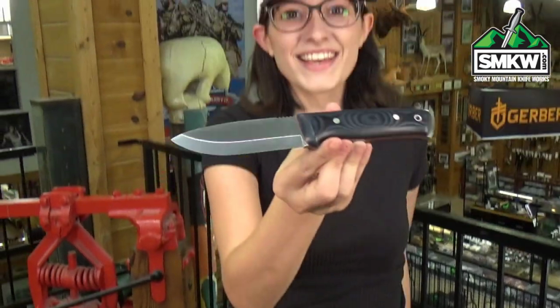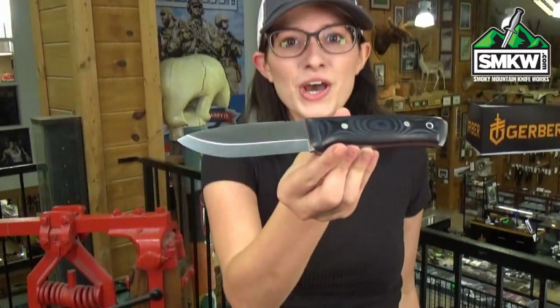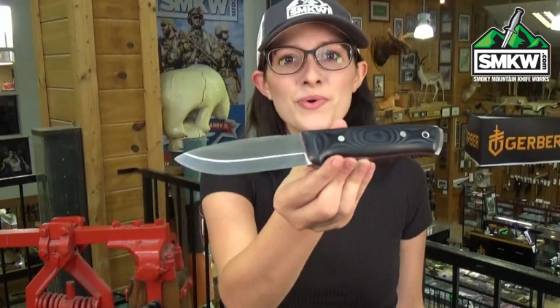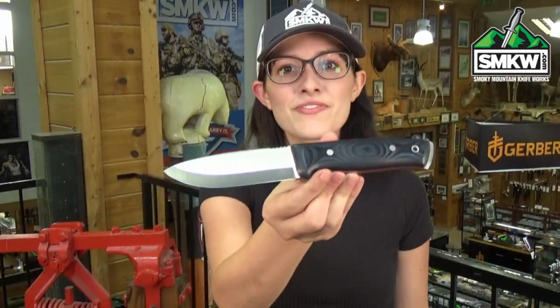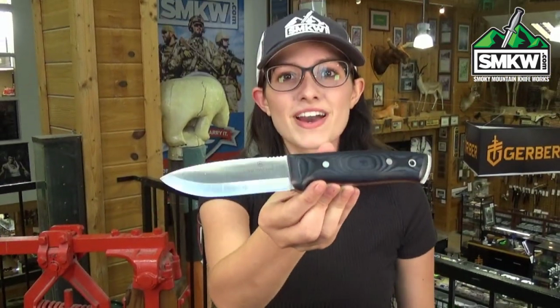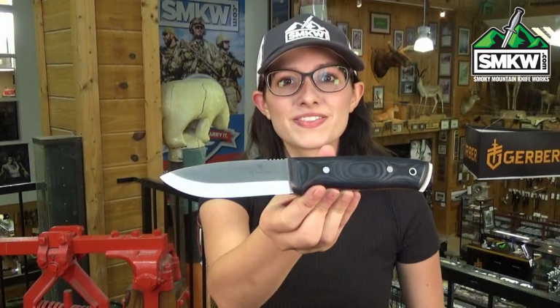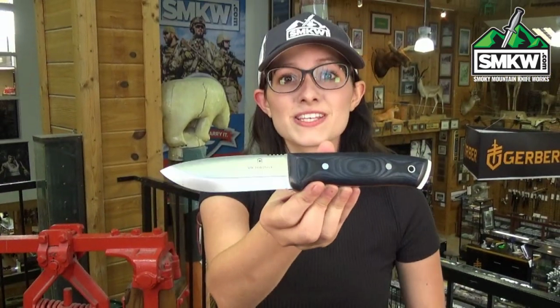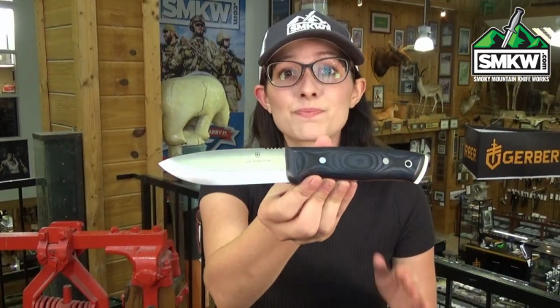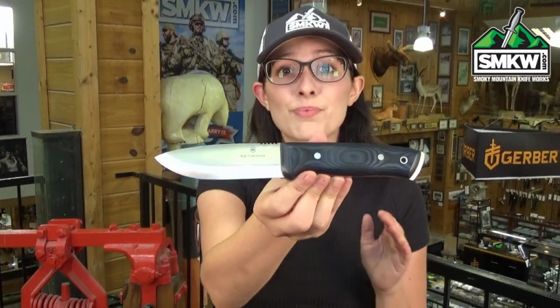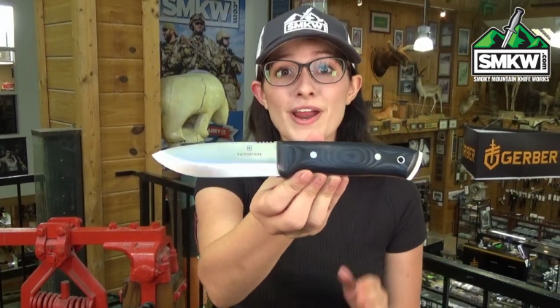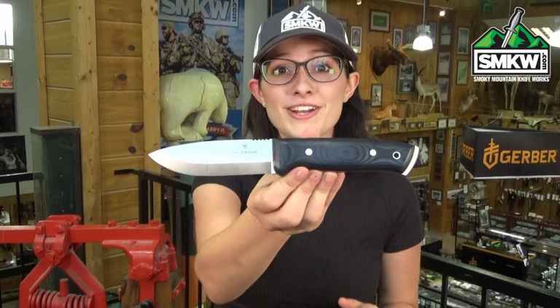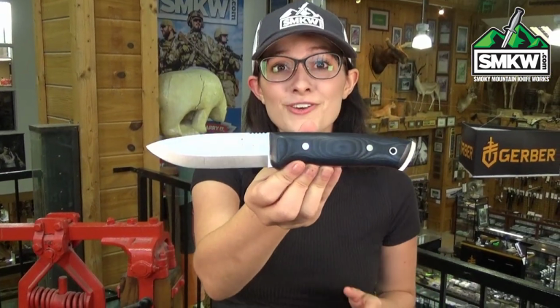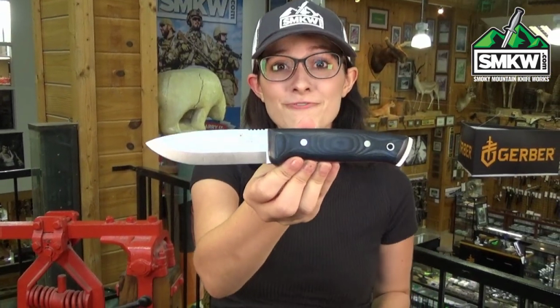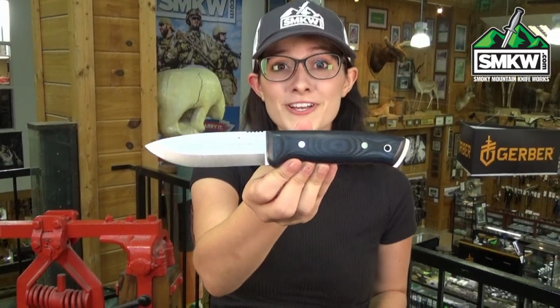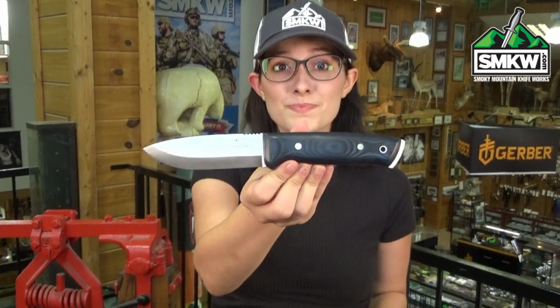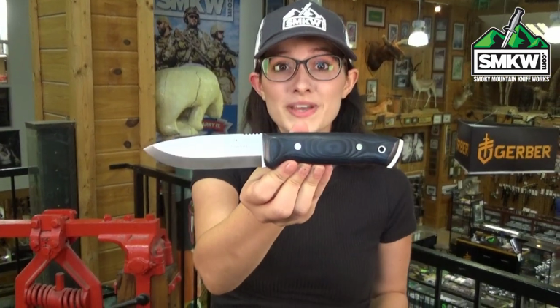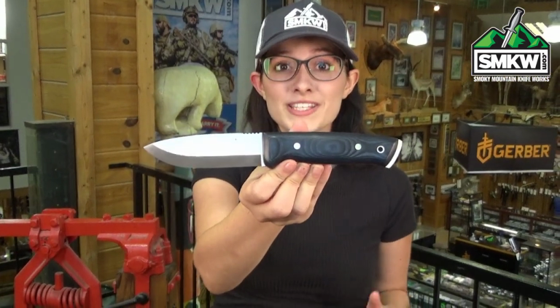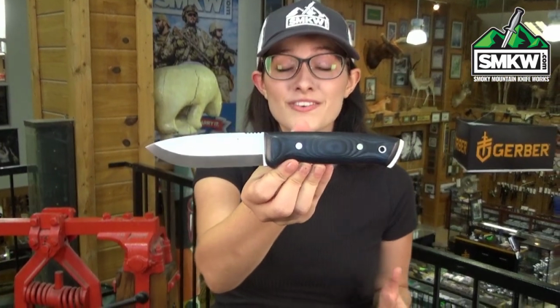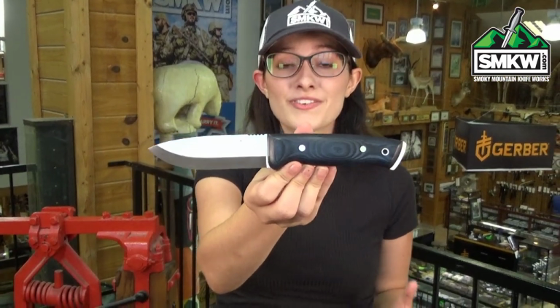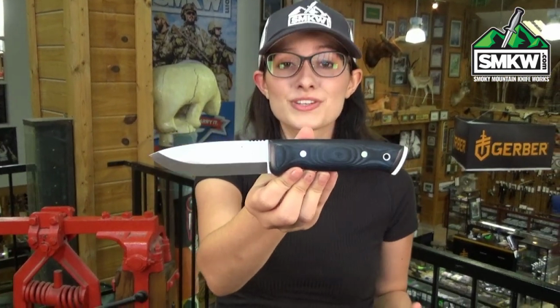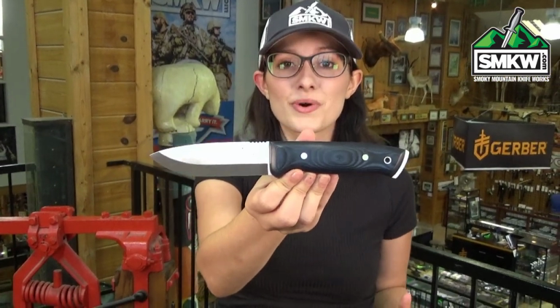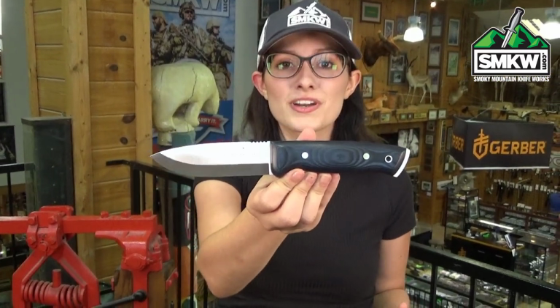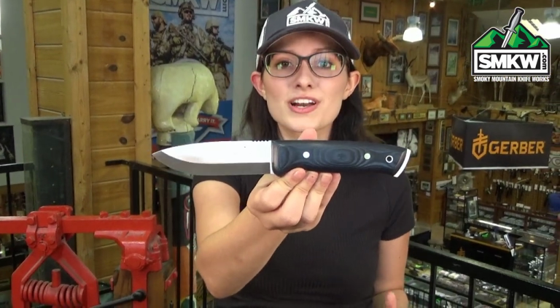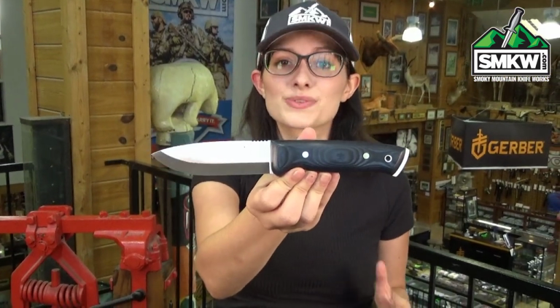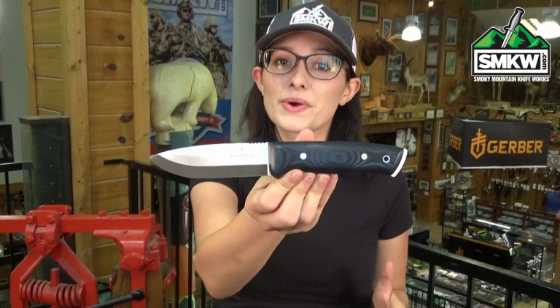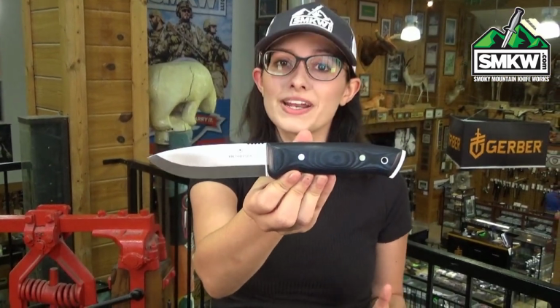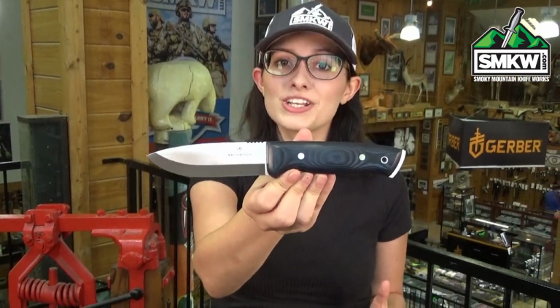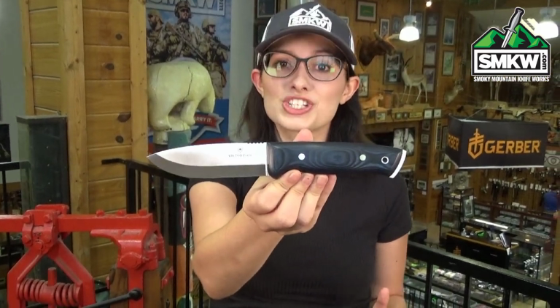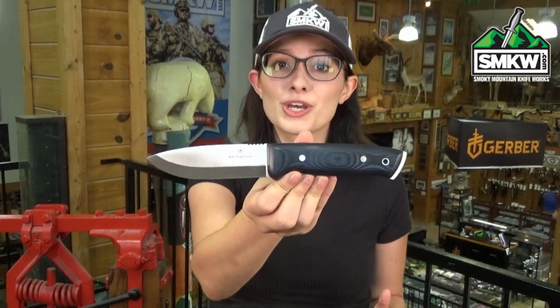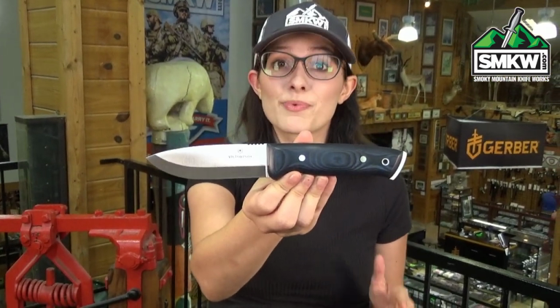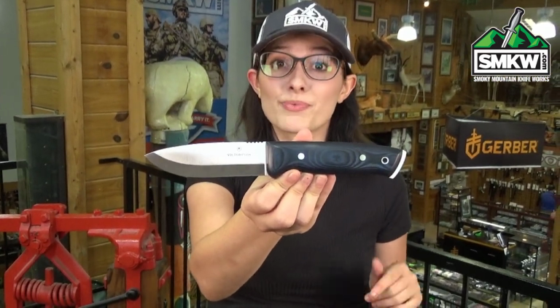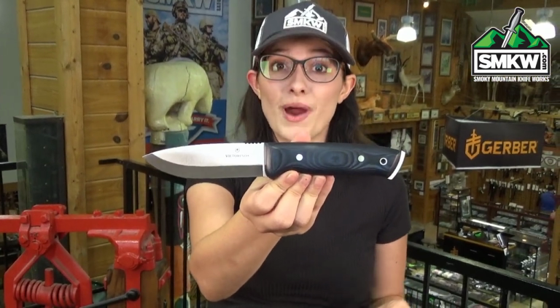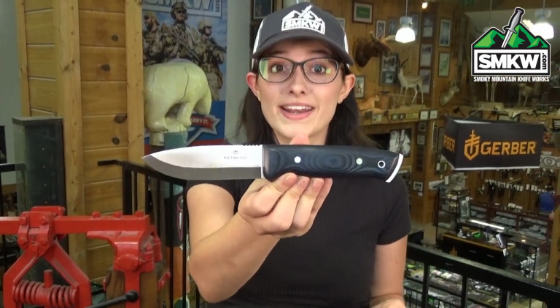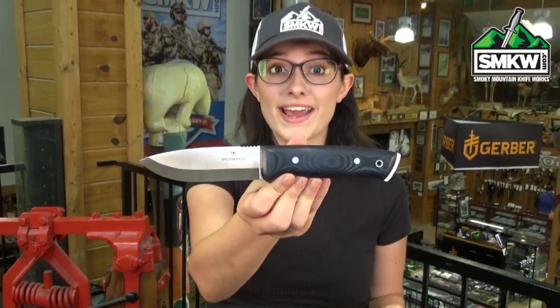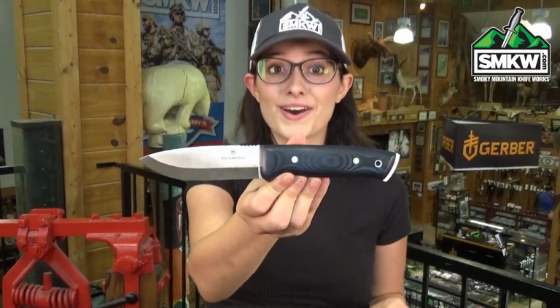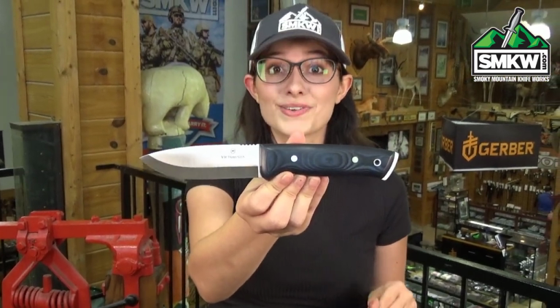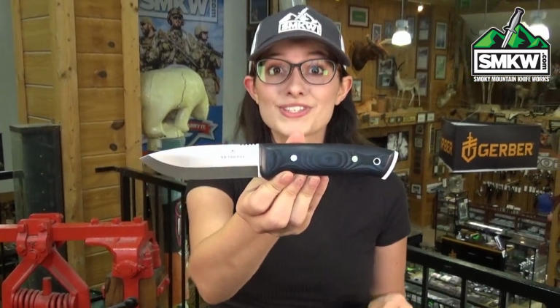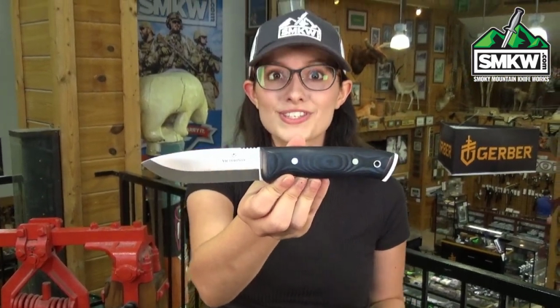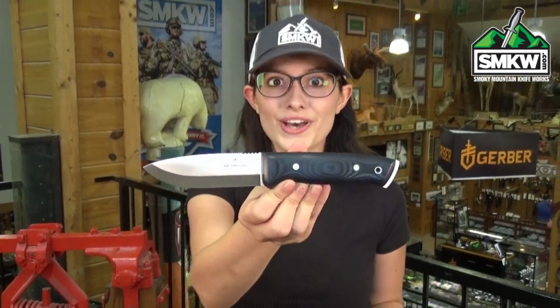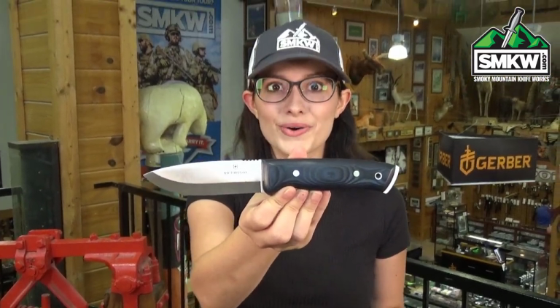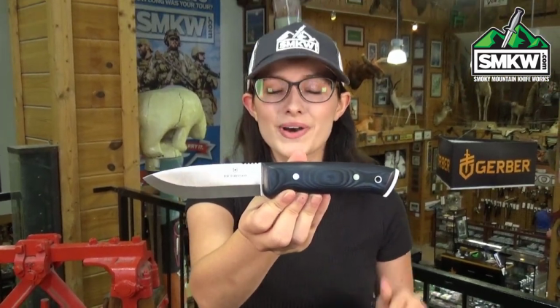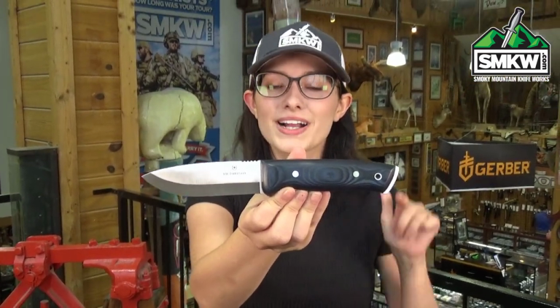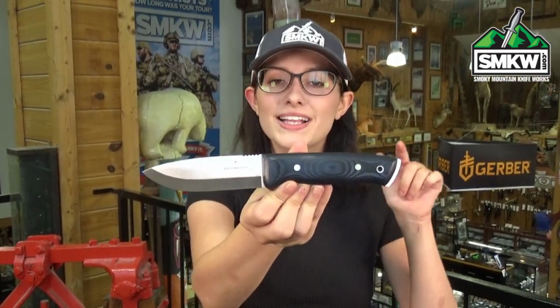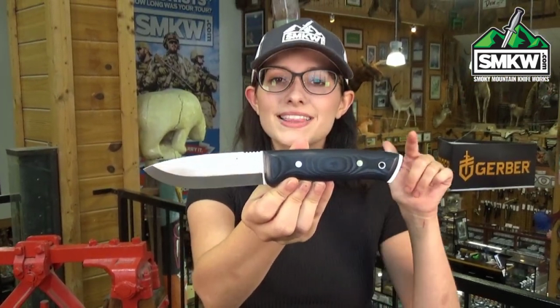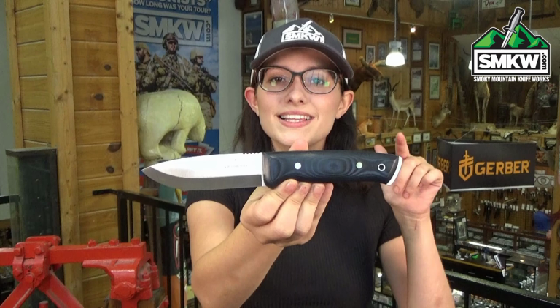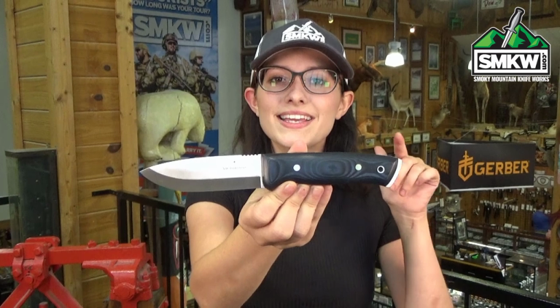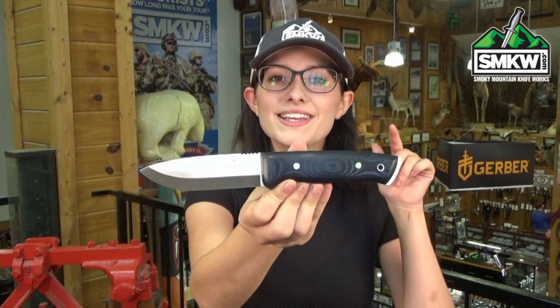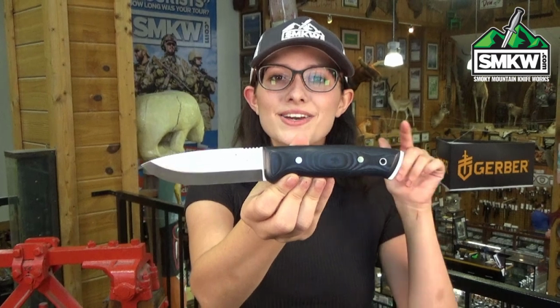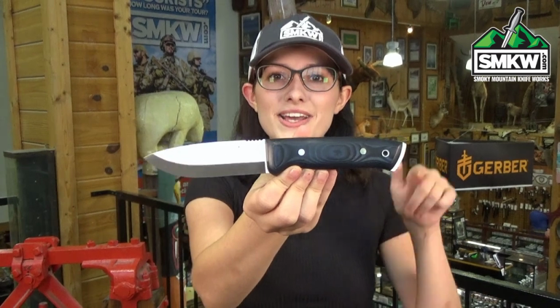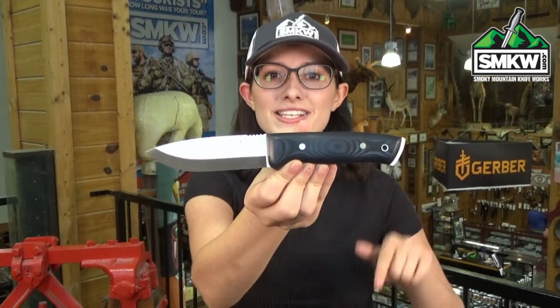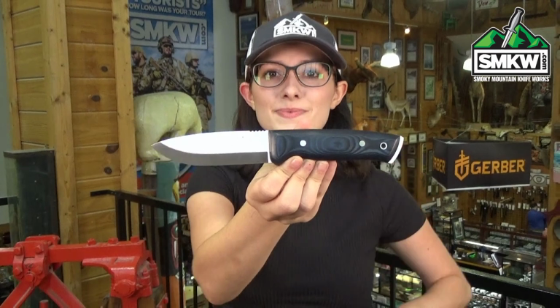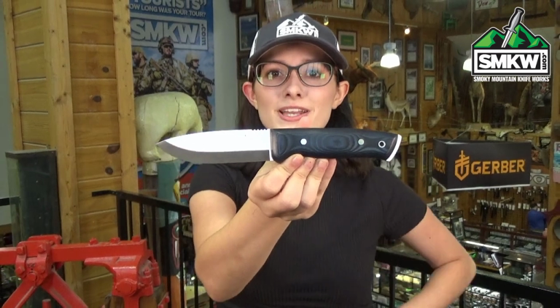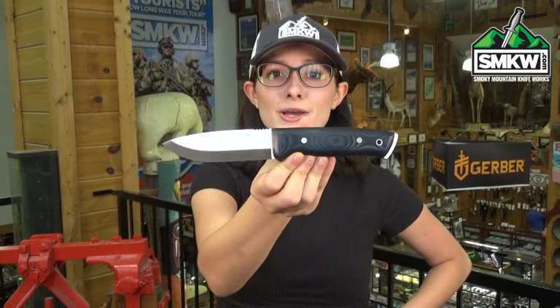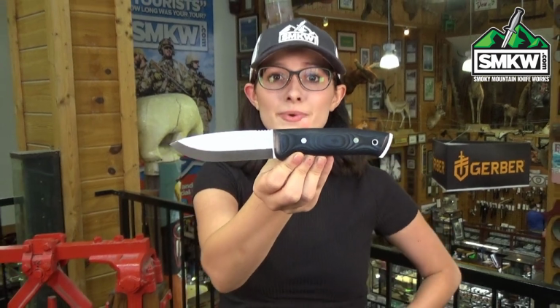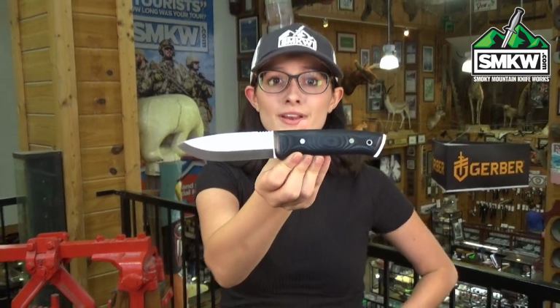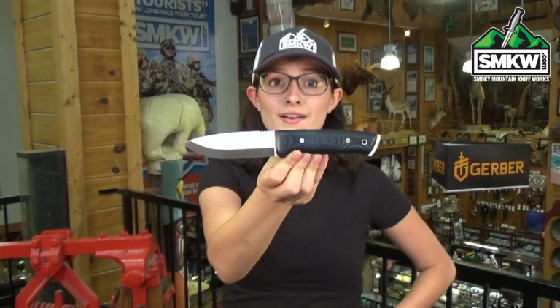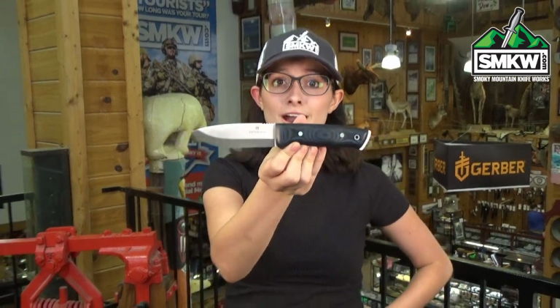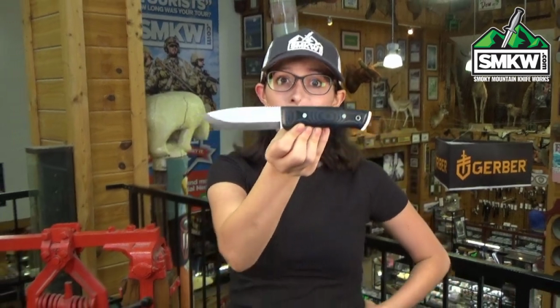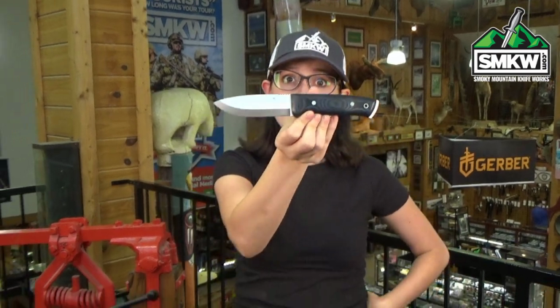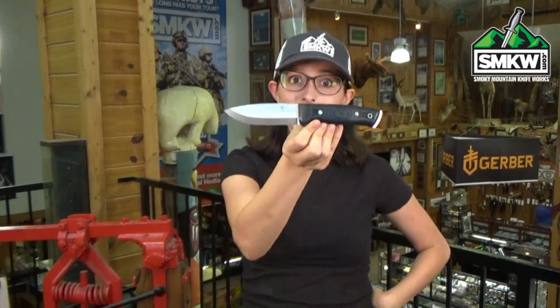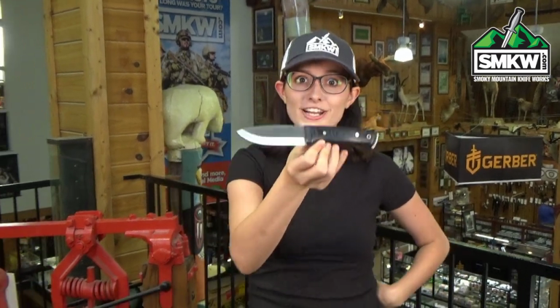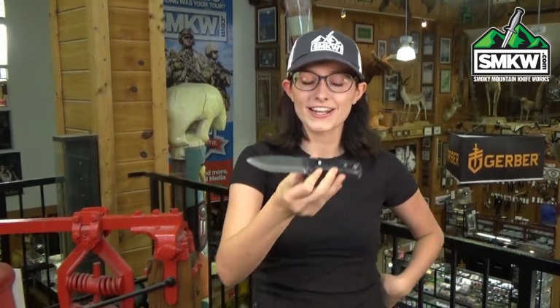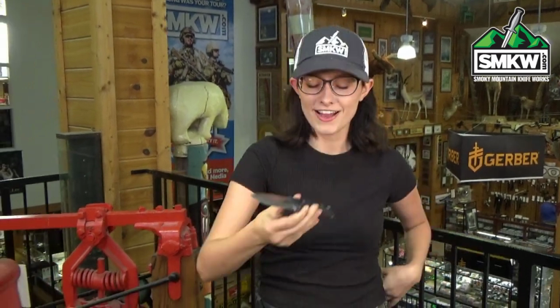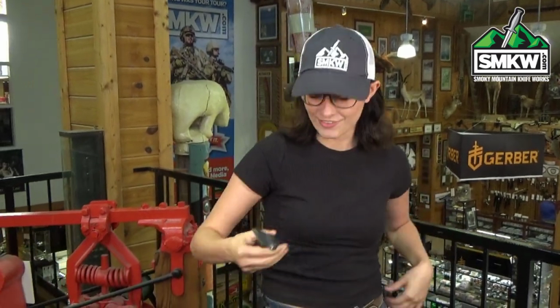We've got these brand new fixed blades from Victorinox ready to ship right now. So click the link, go to smkw.com and check it out.